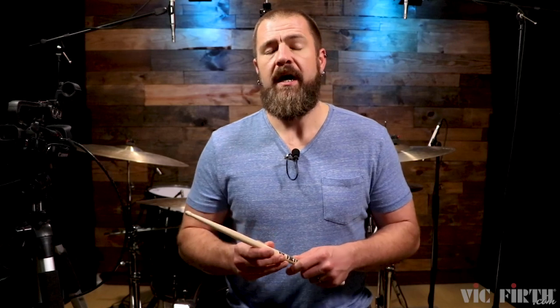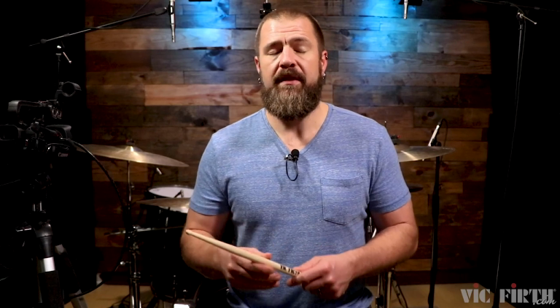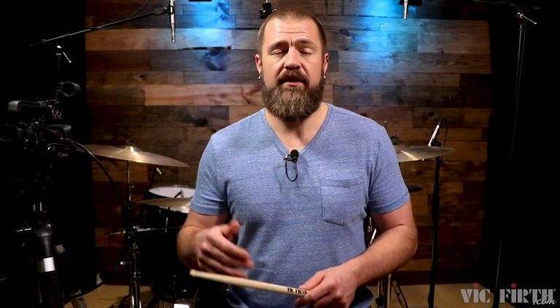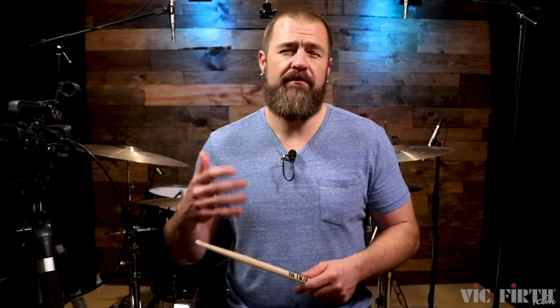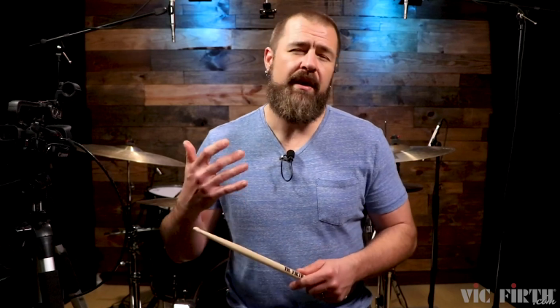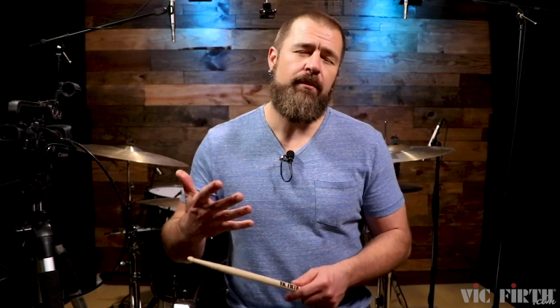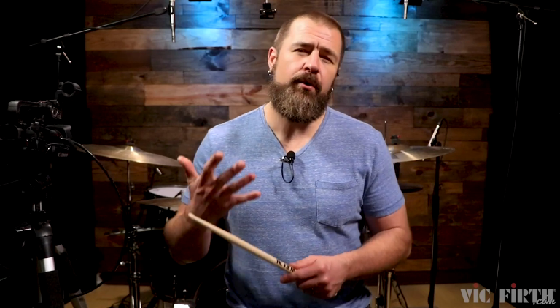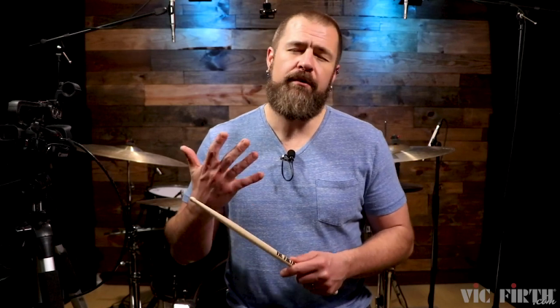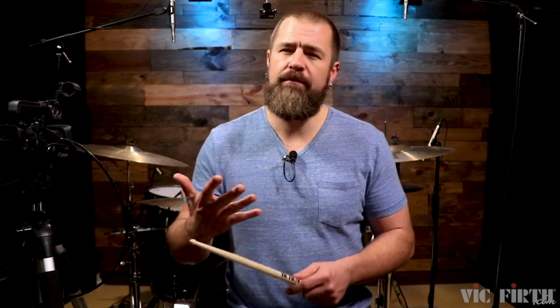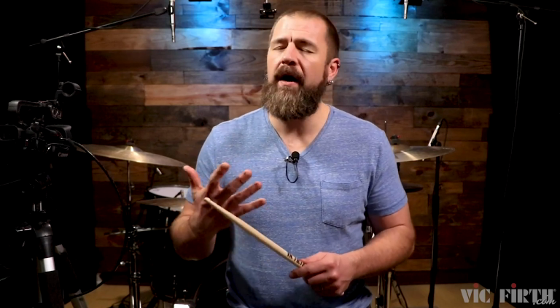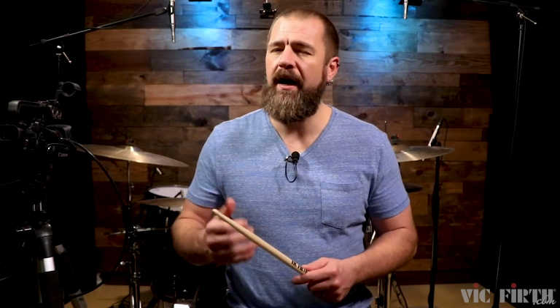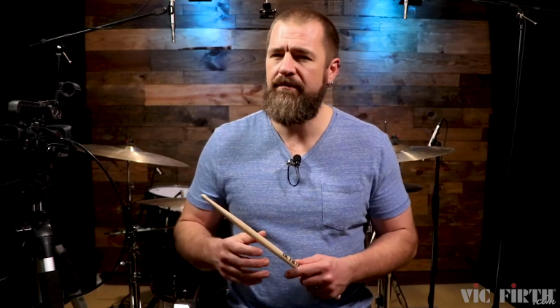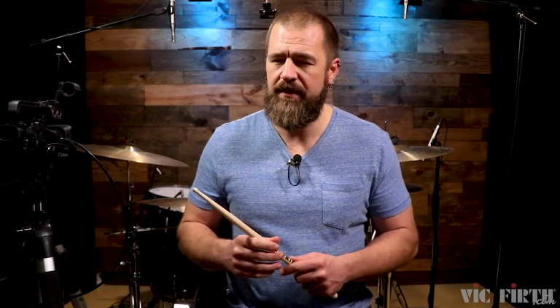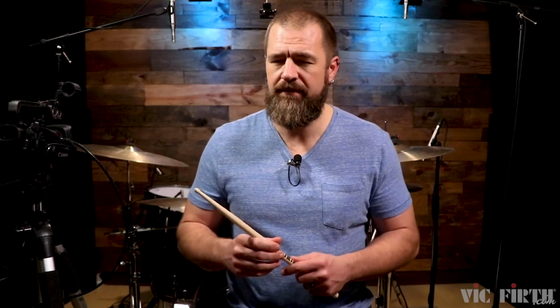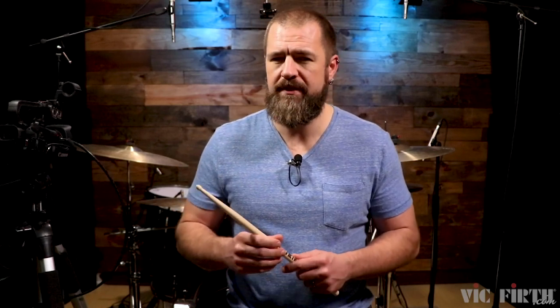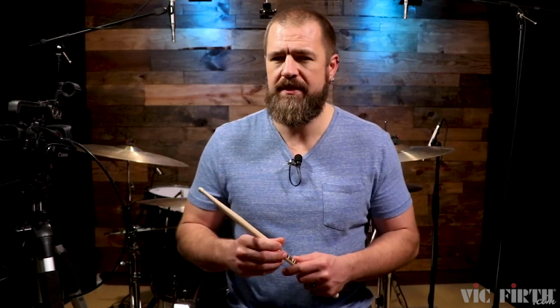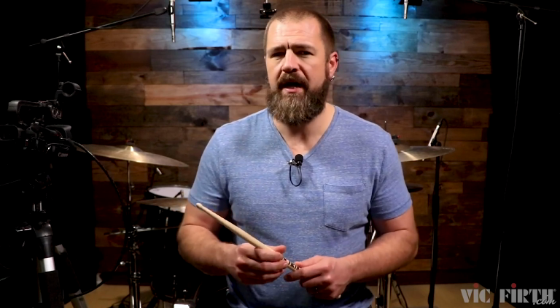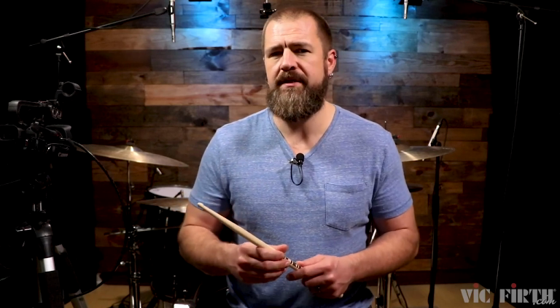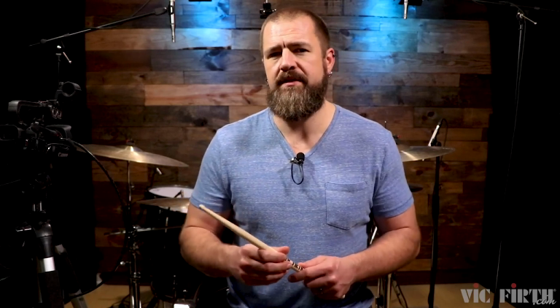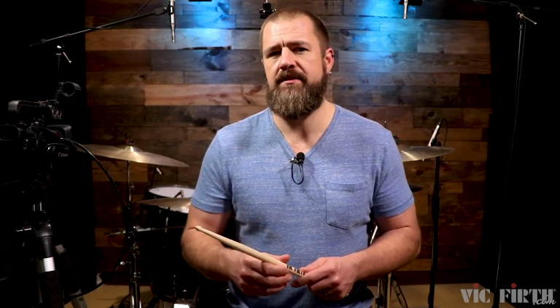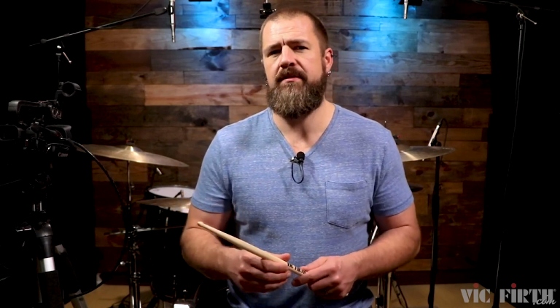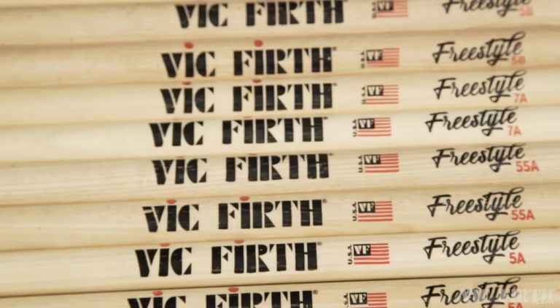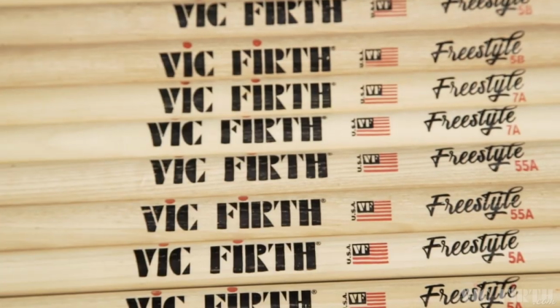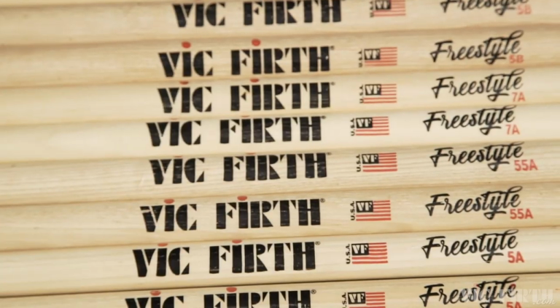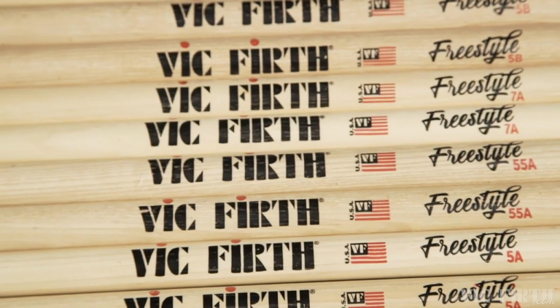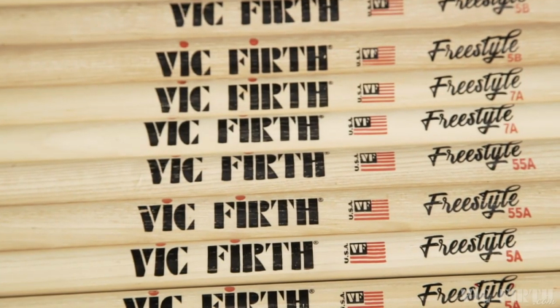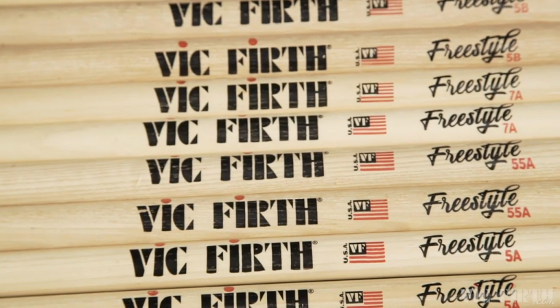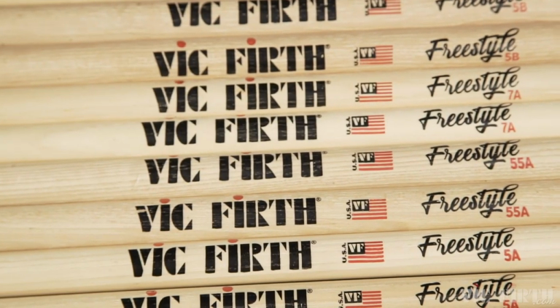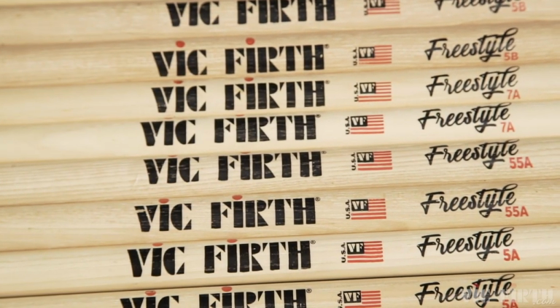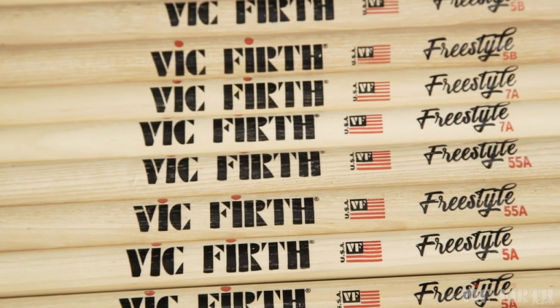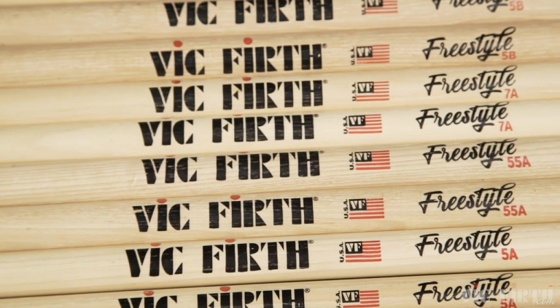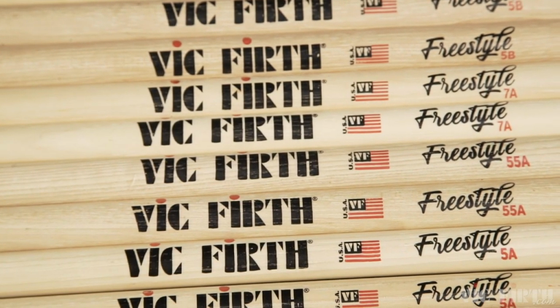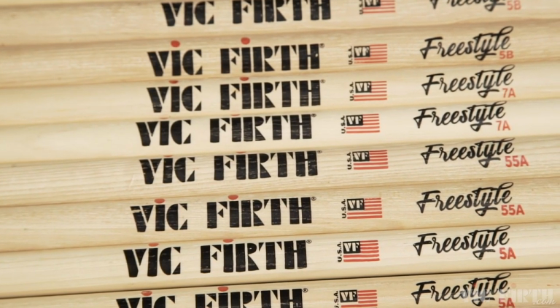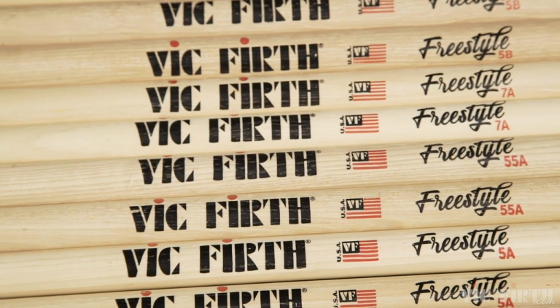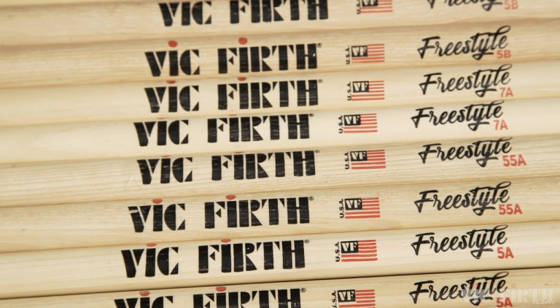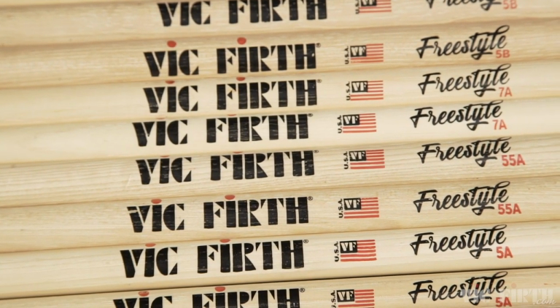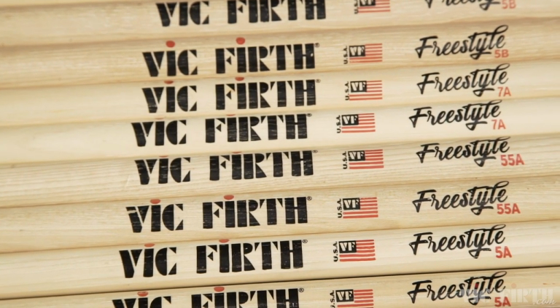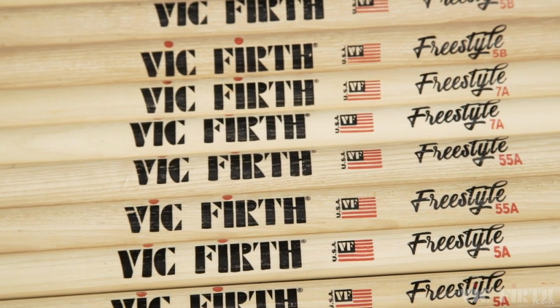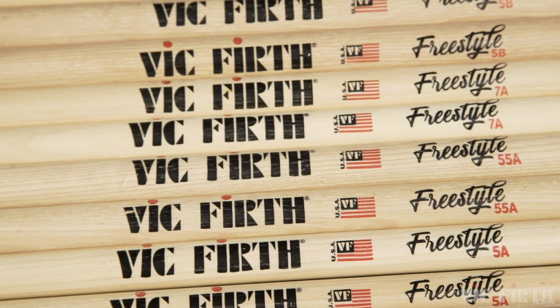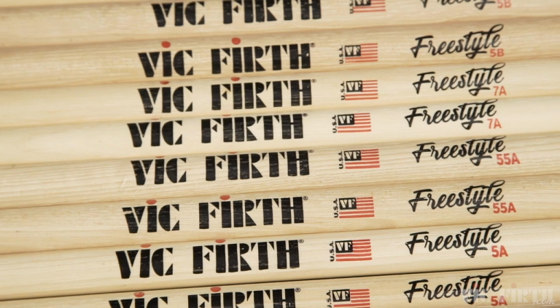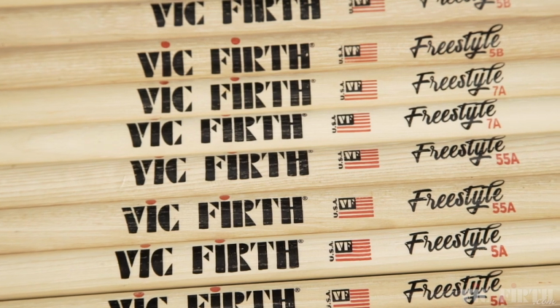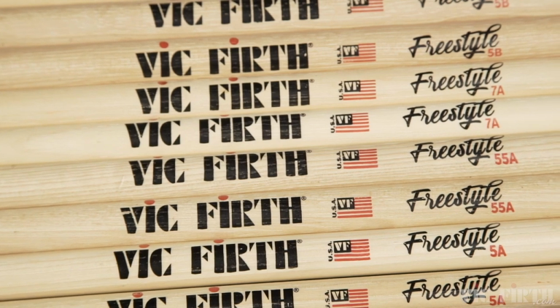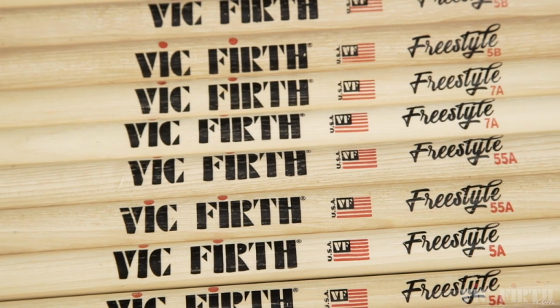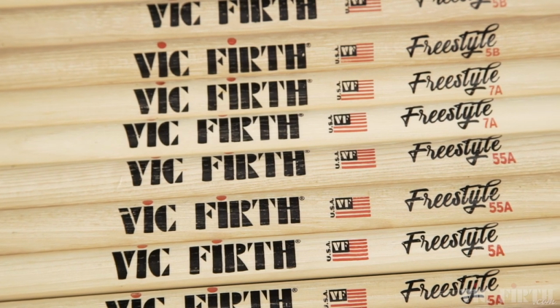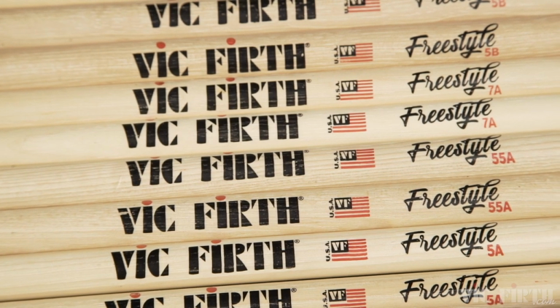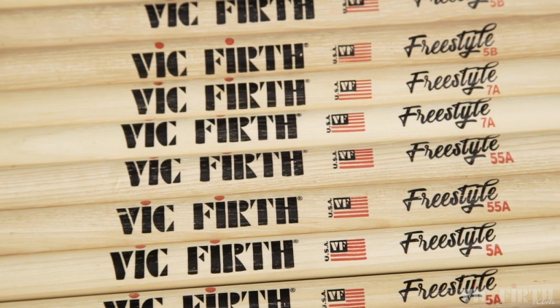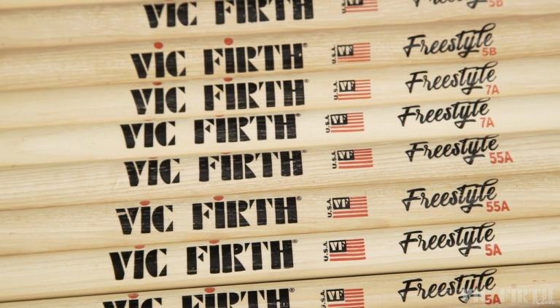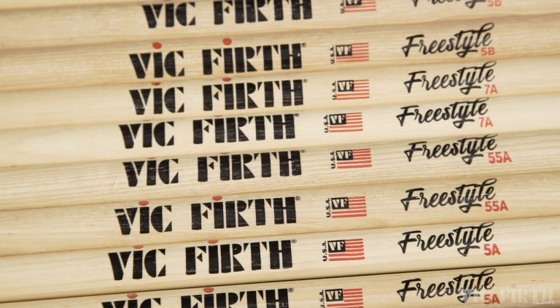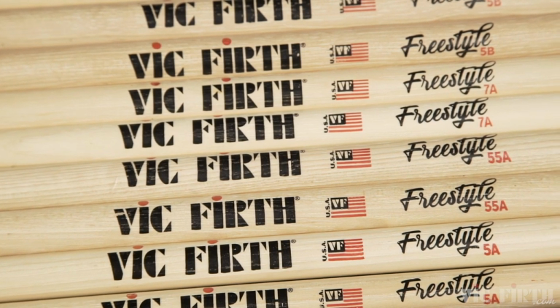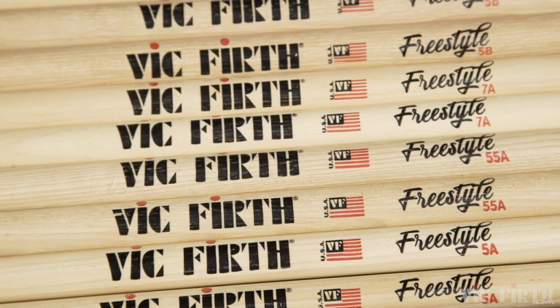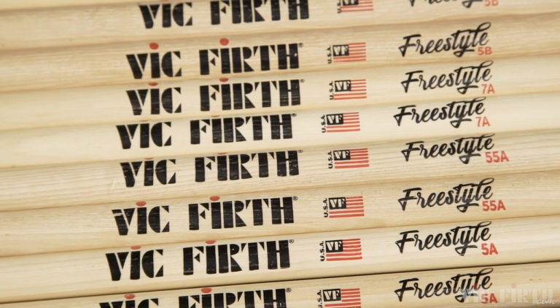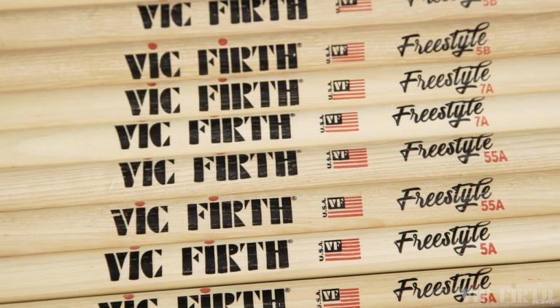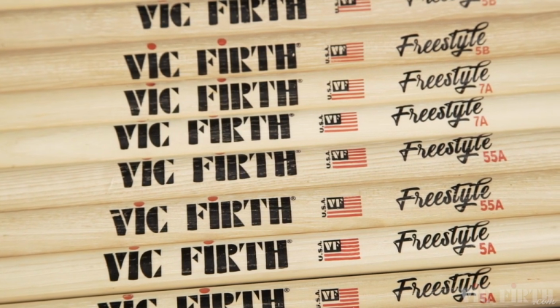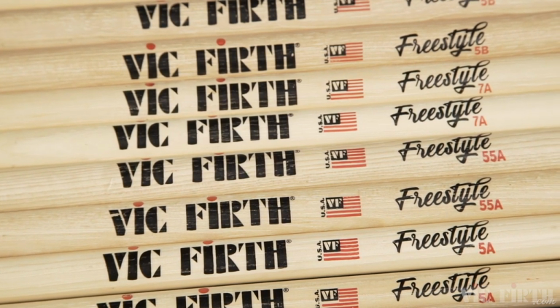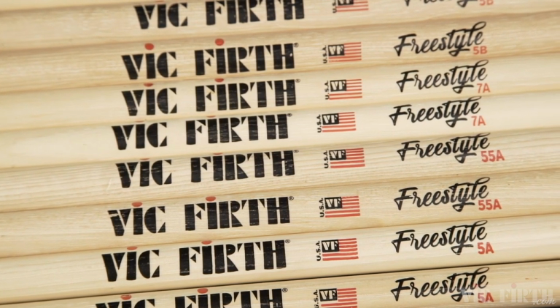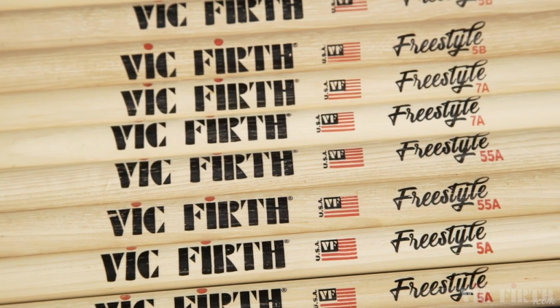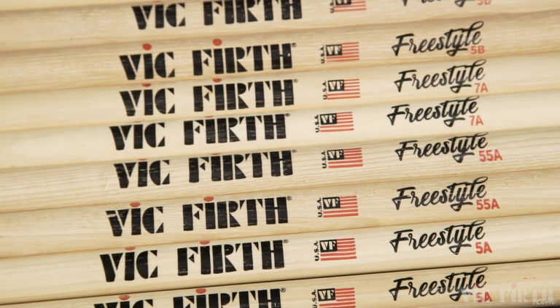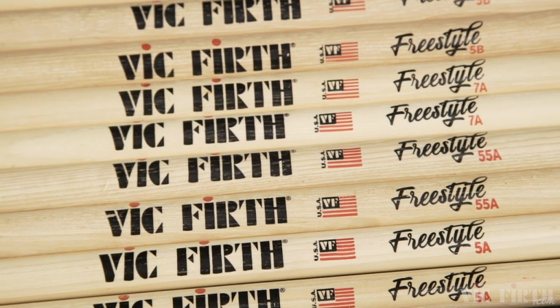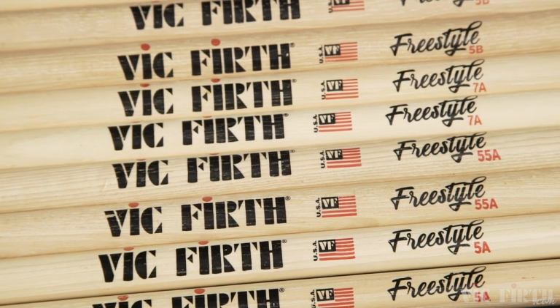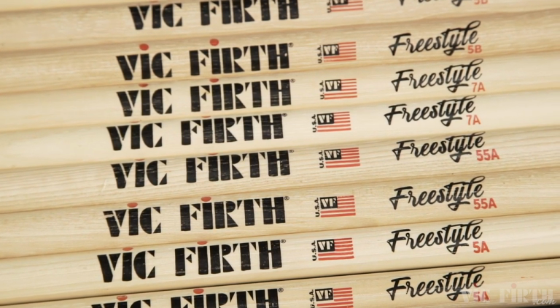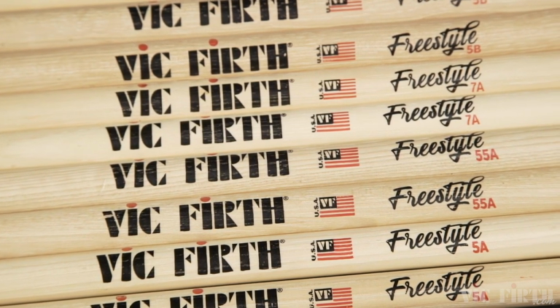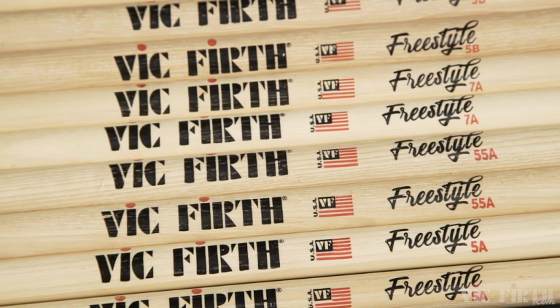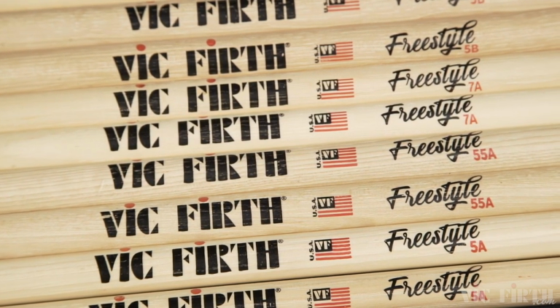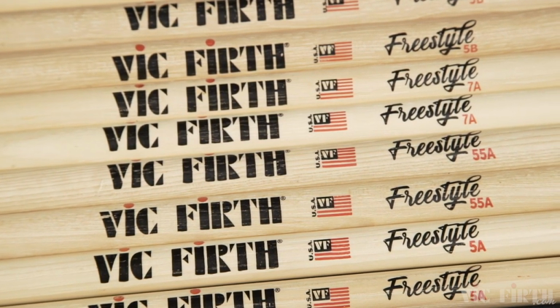They're available in five different sizes: 7A, 5A, 55A, 85A, and 5B.